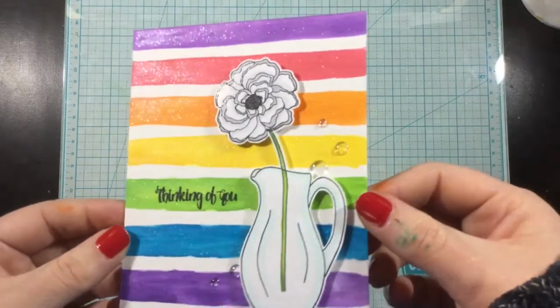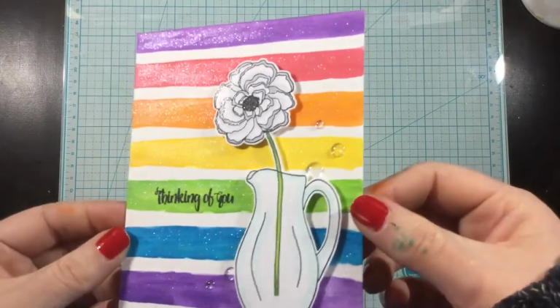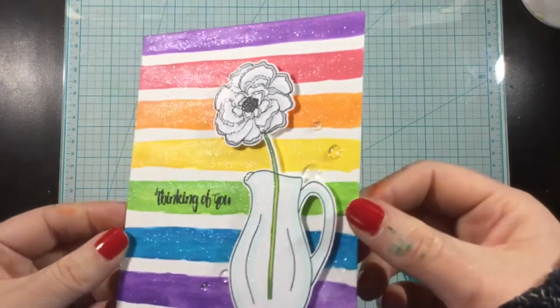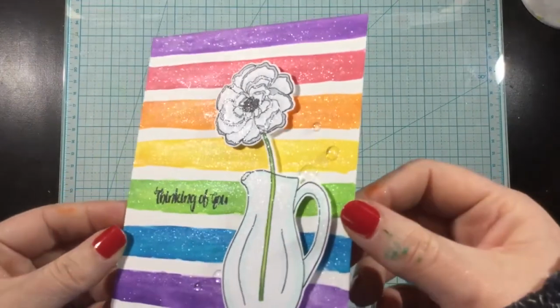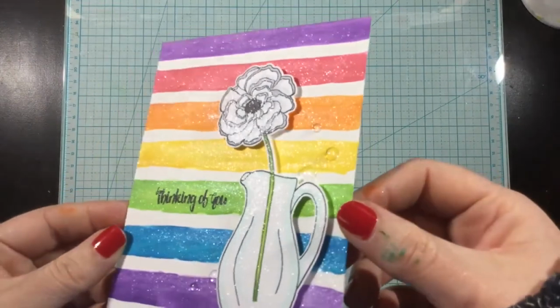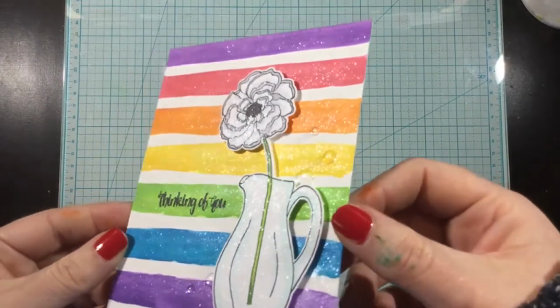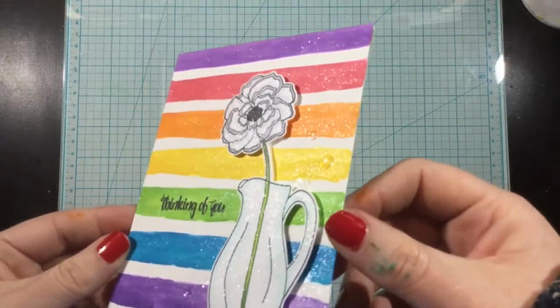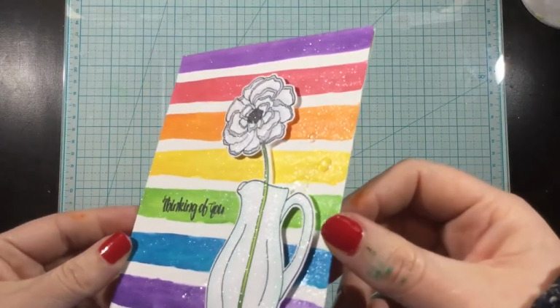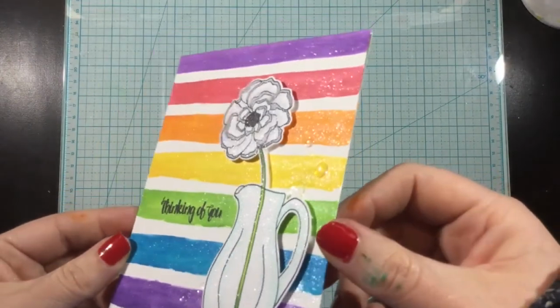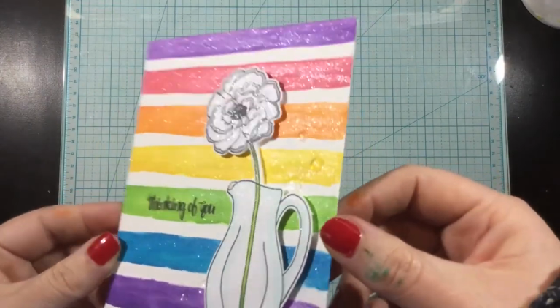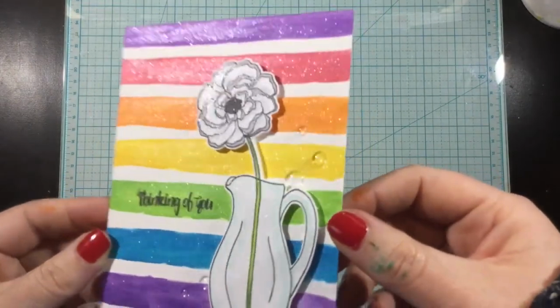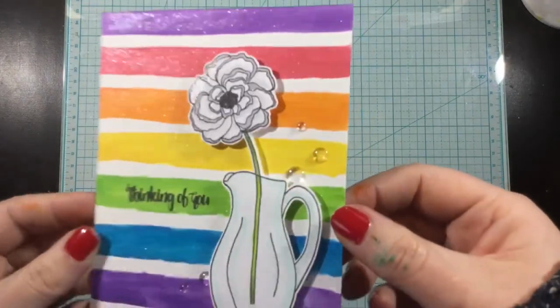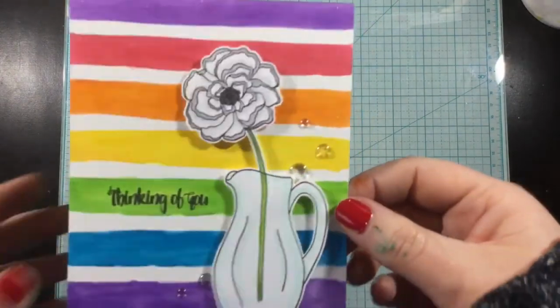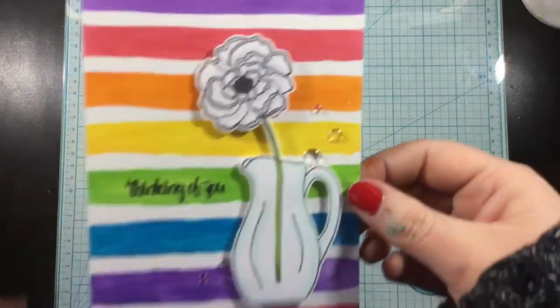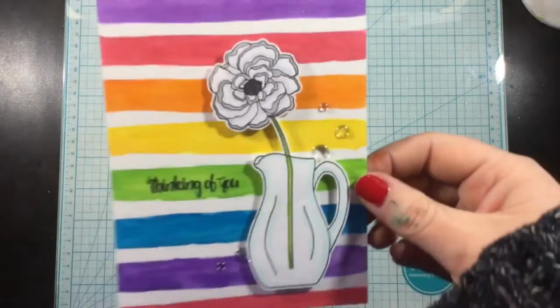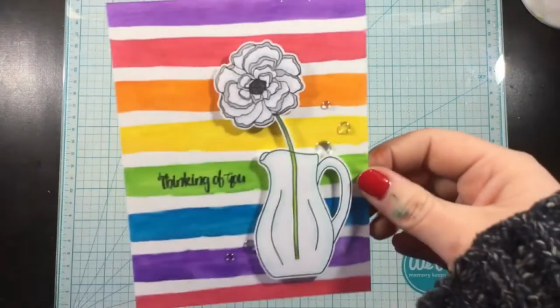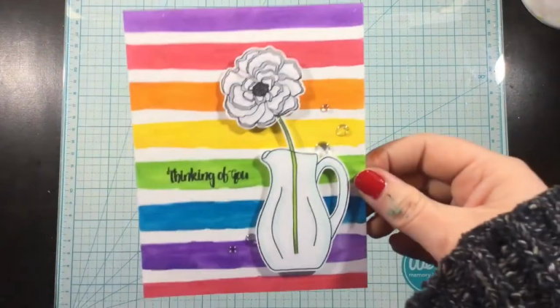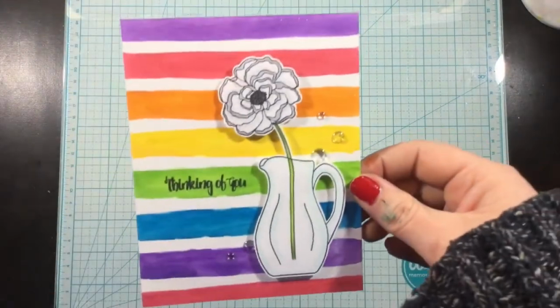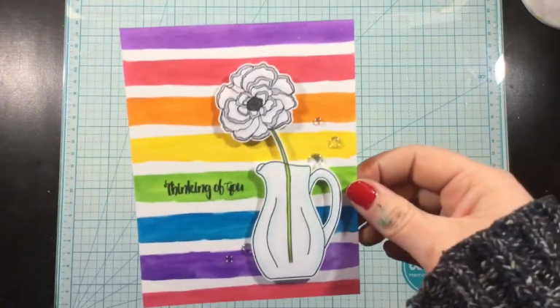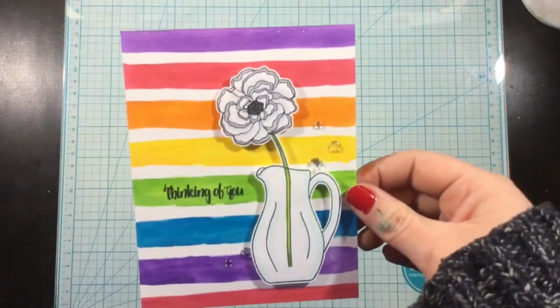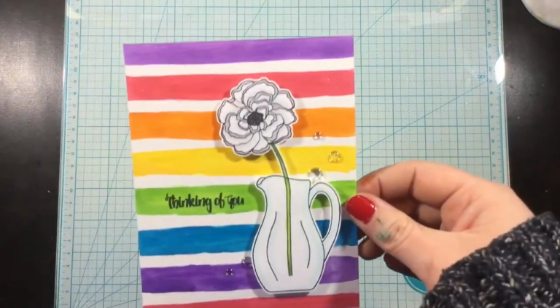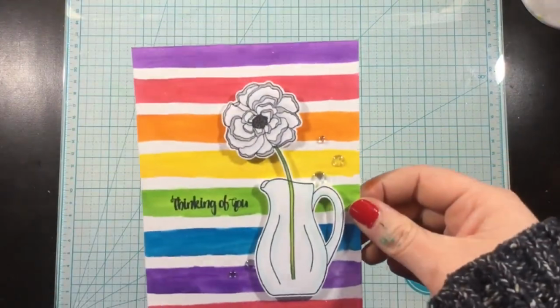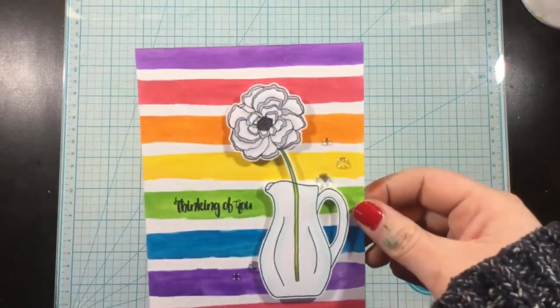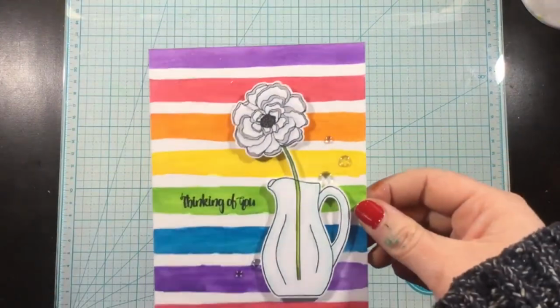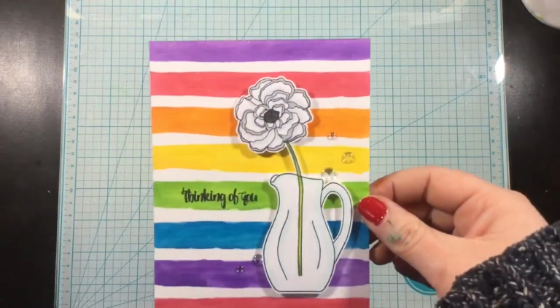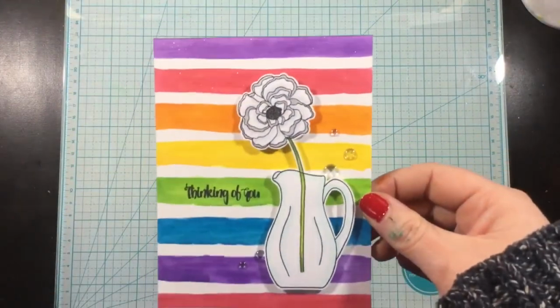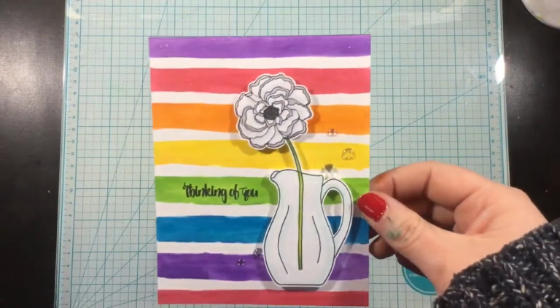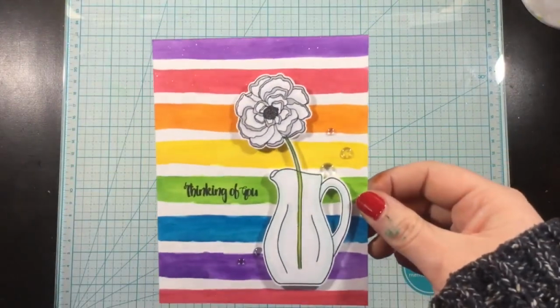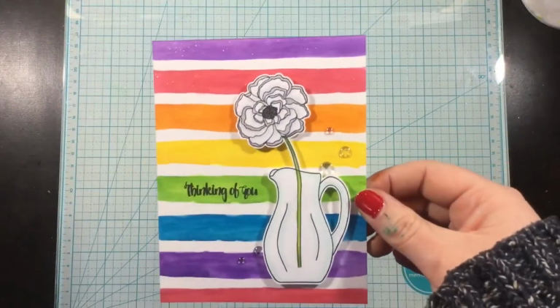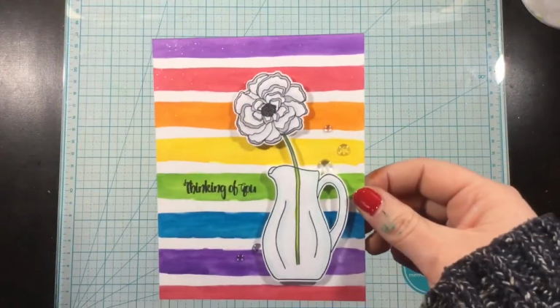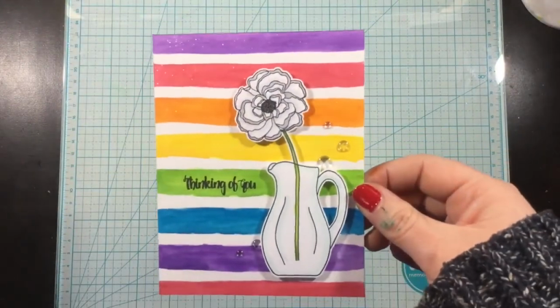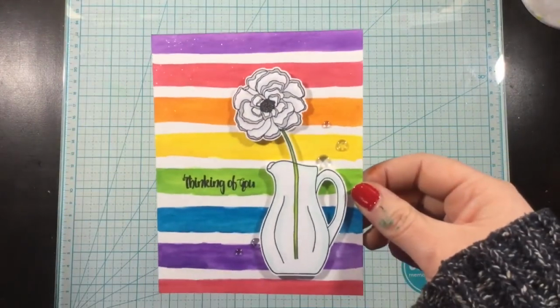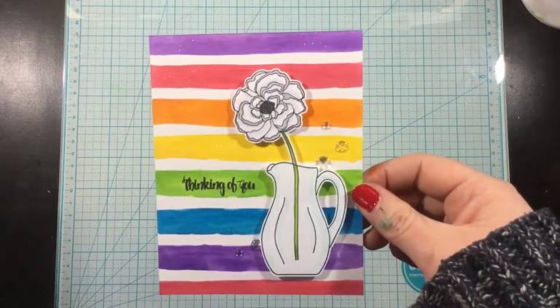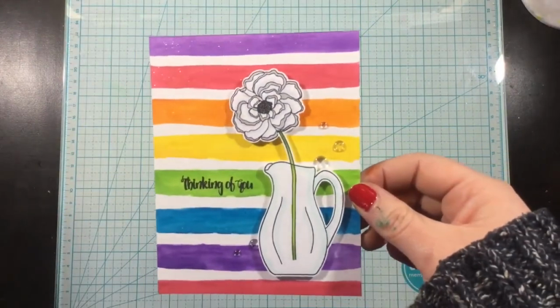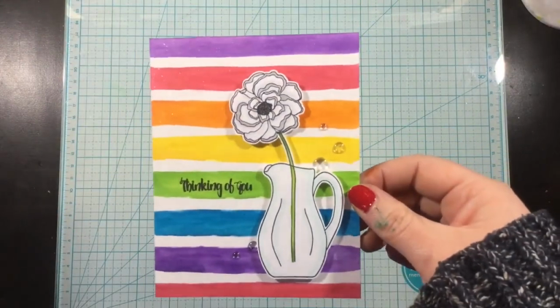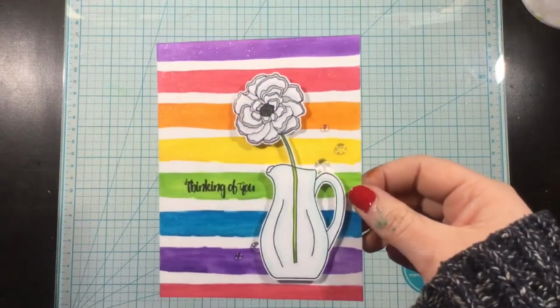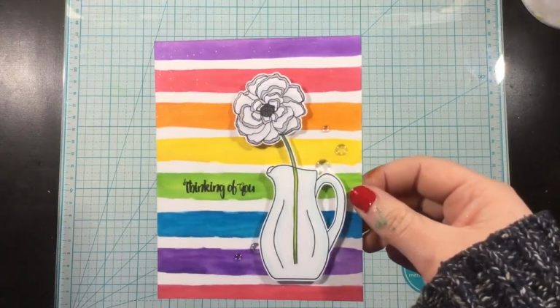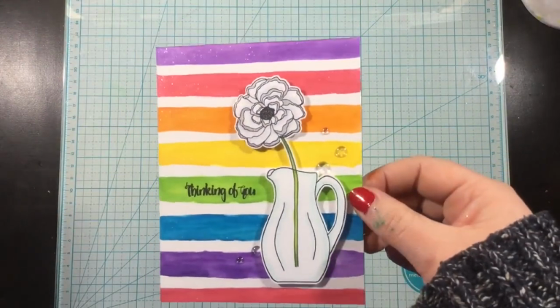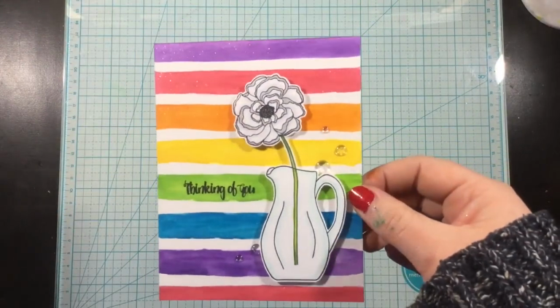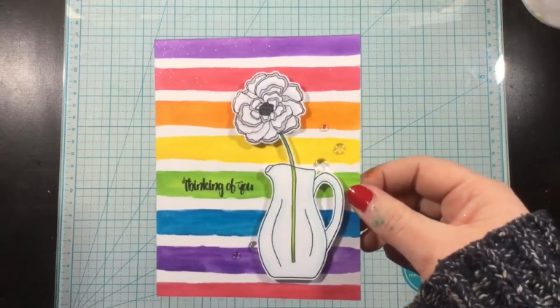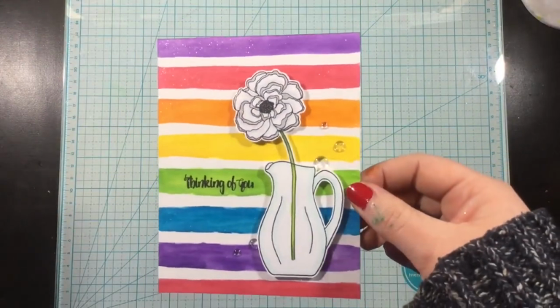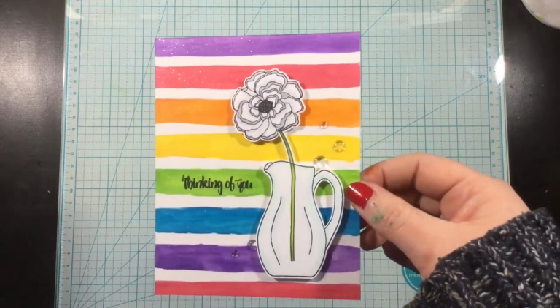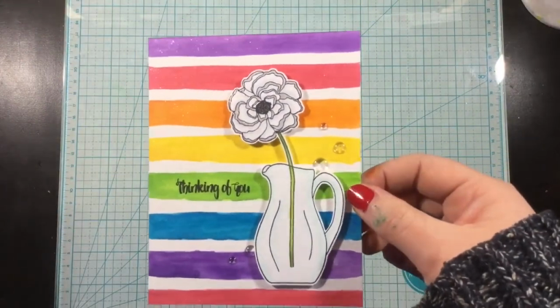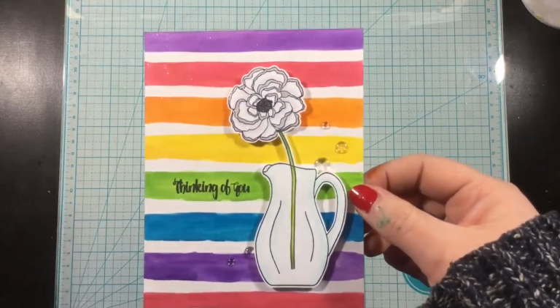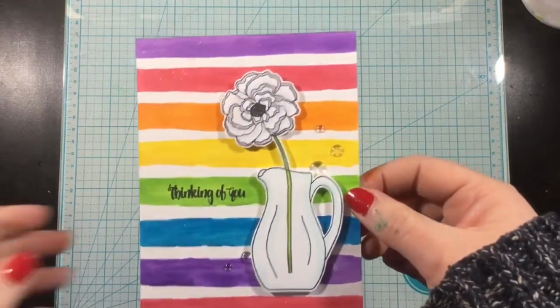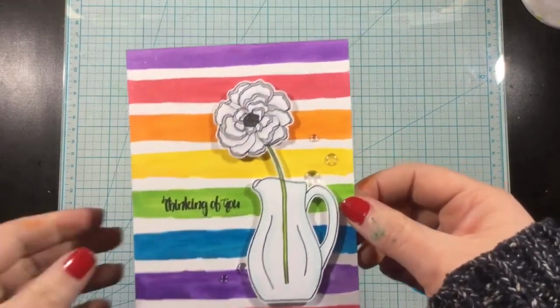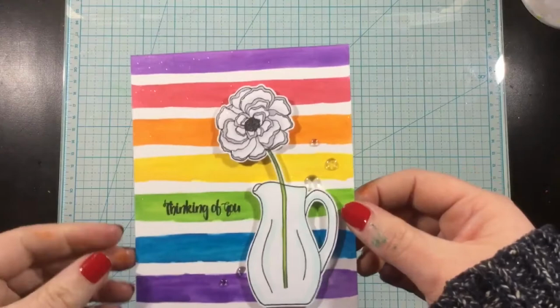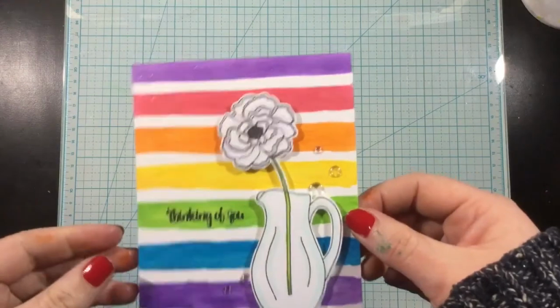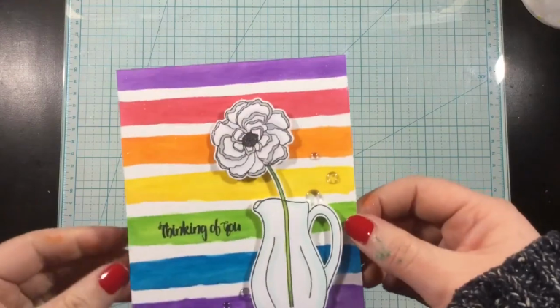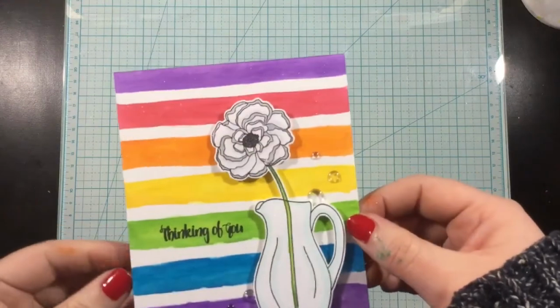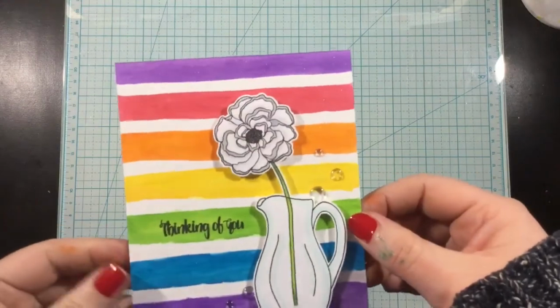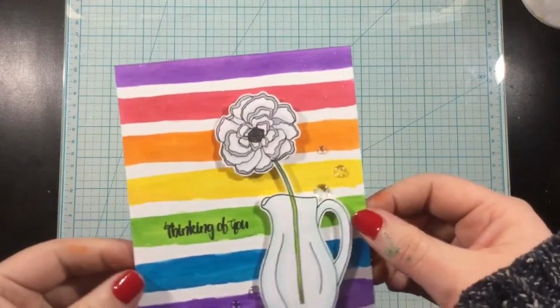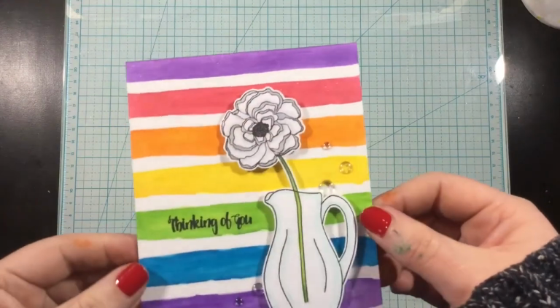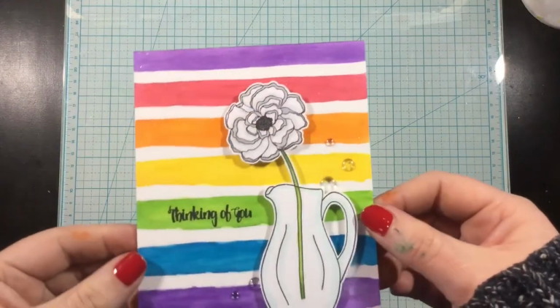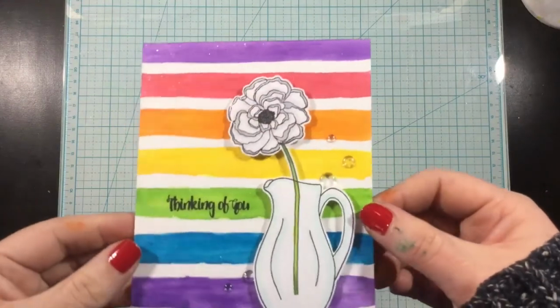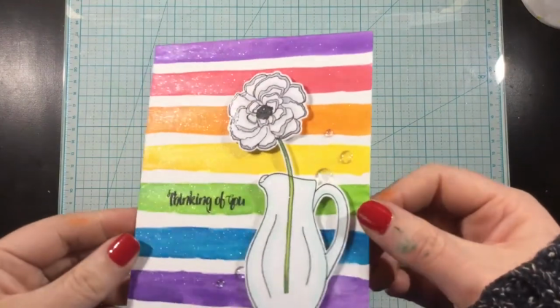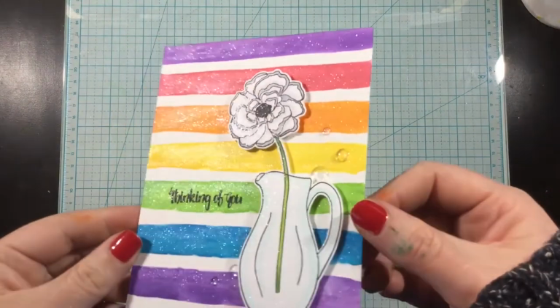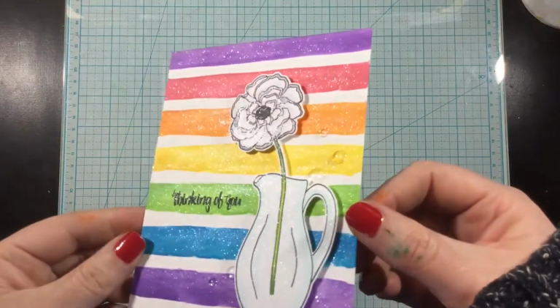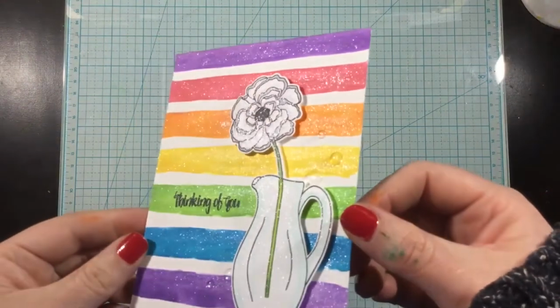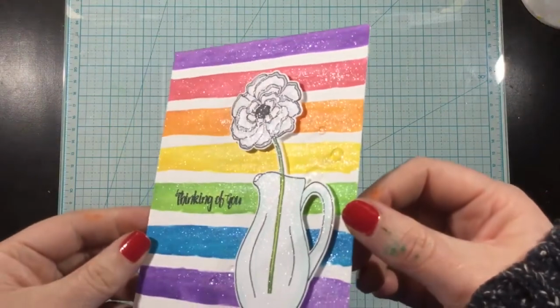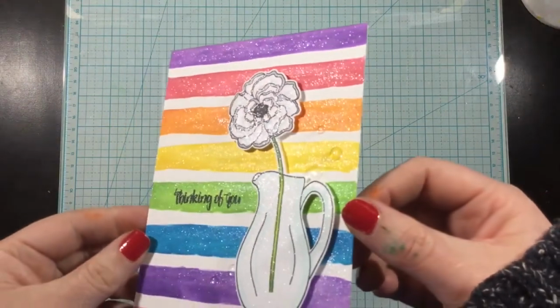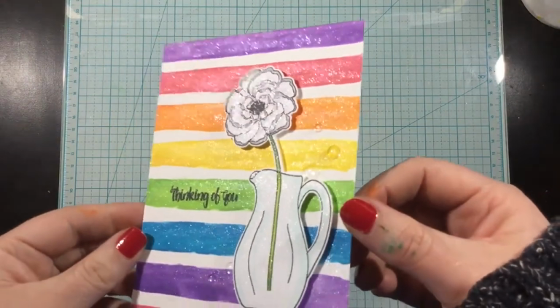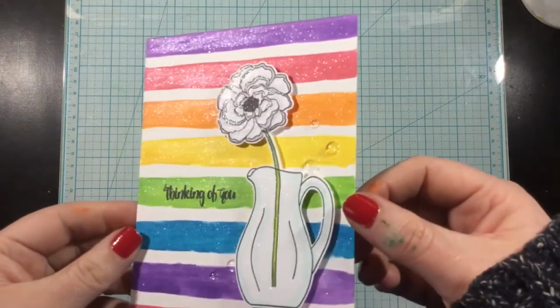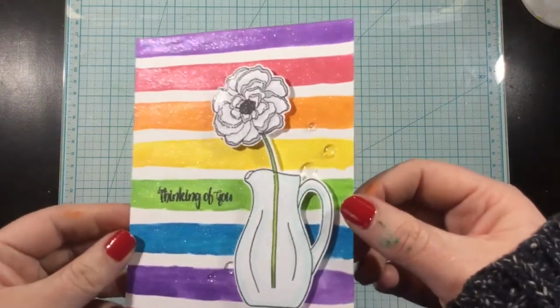I added some more liquid pixie dust to the flower, and that finishes my card. Thanks so much for watching — I'll see you soon. Bye!